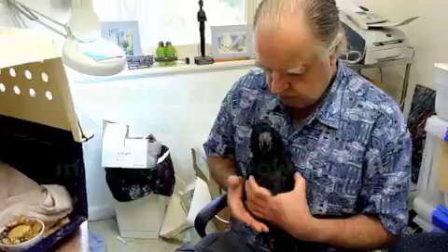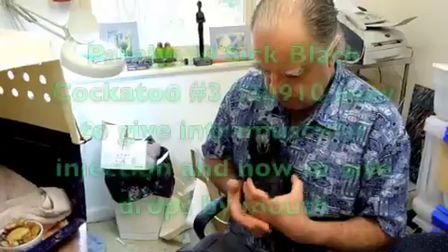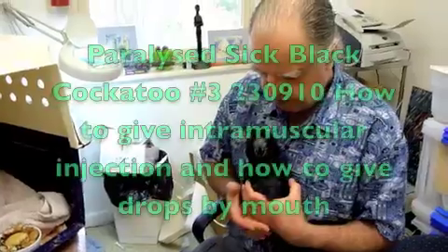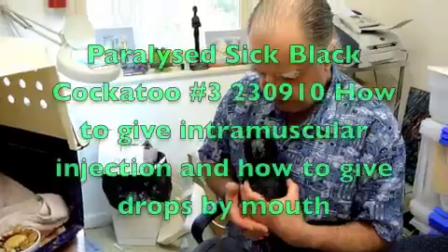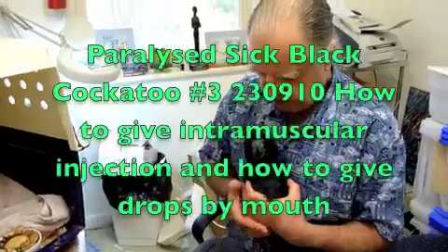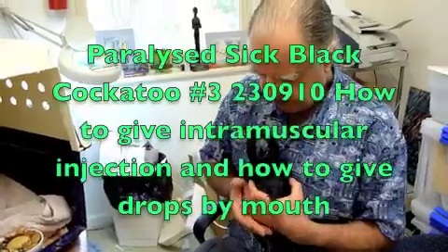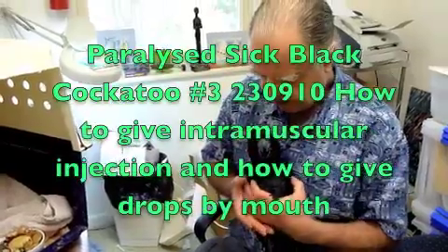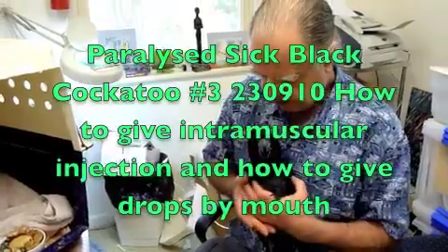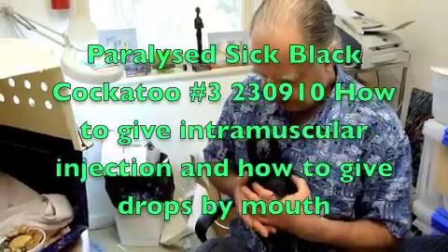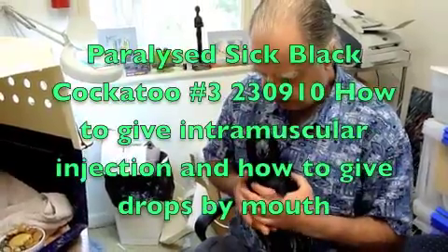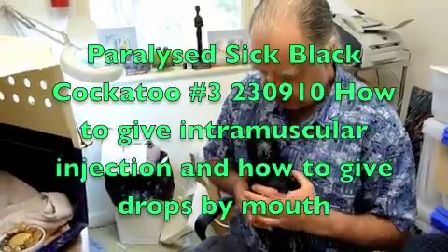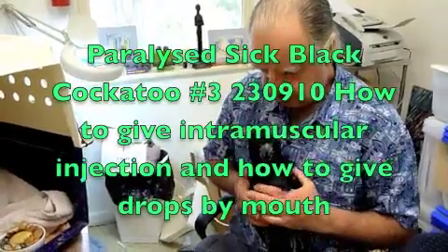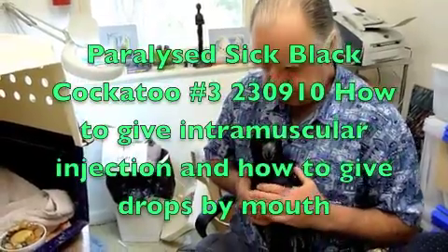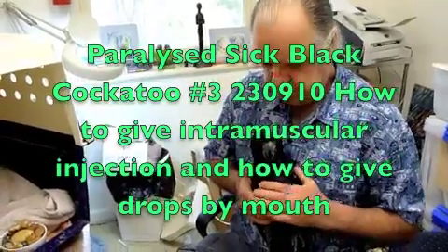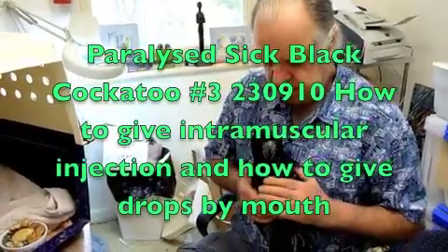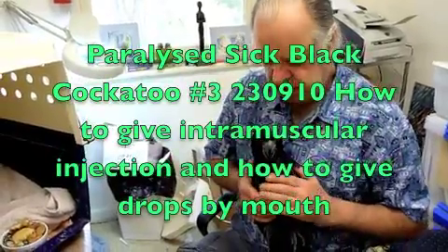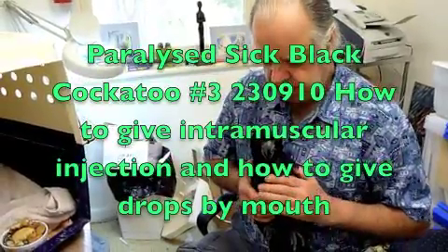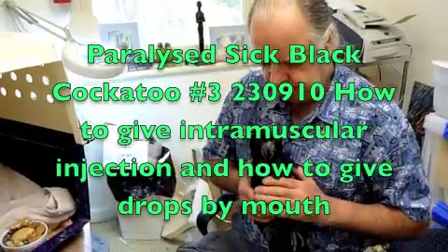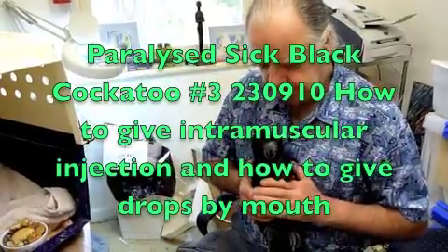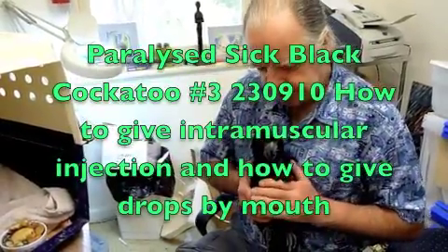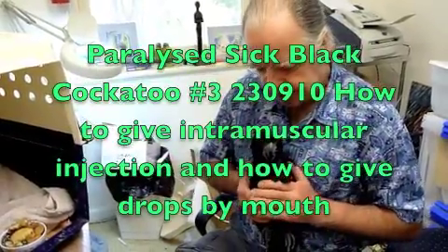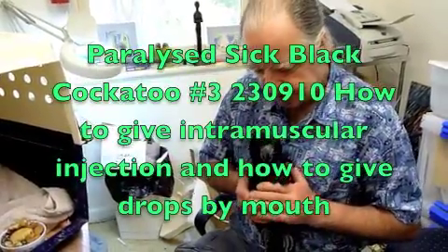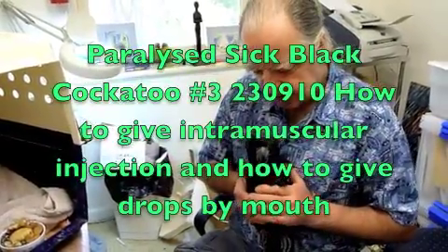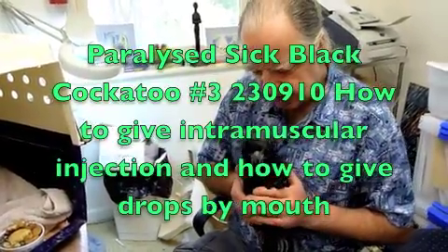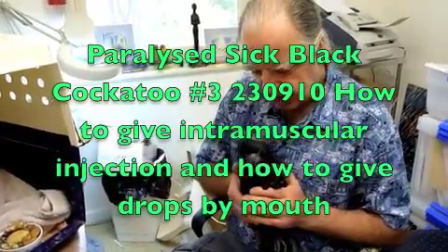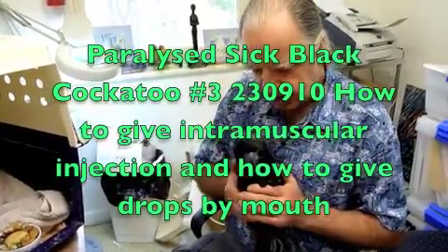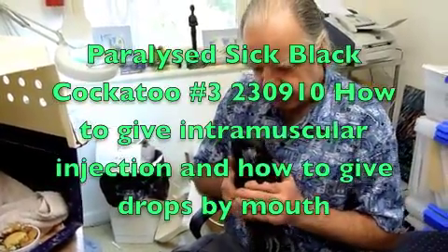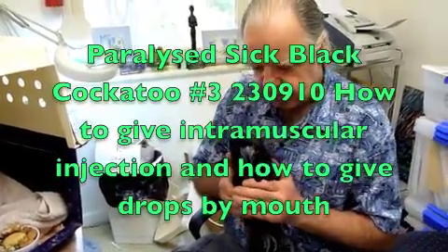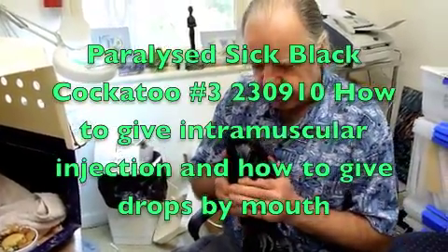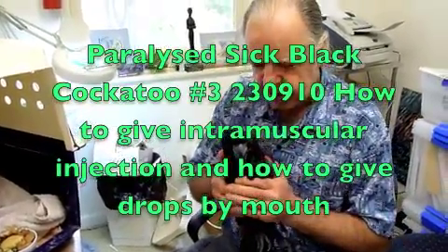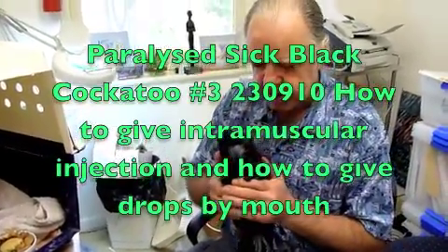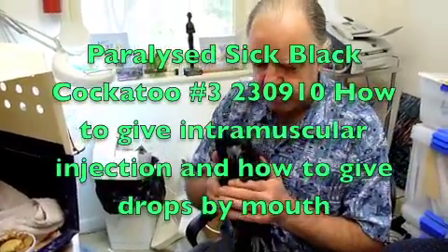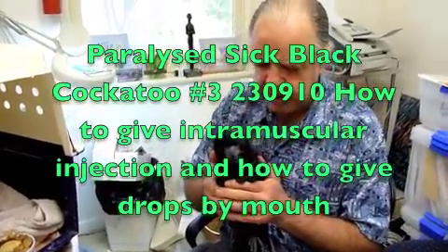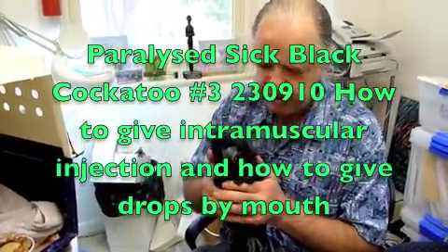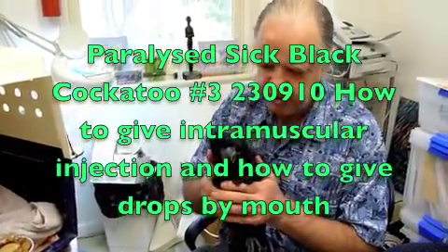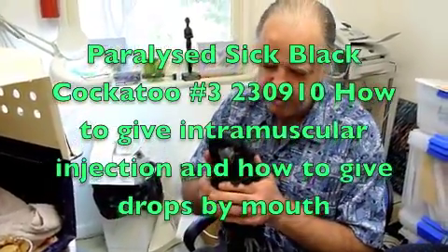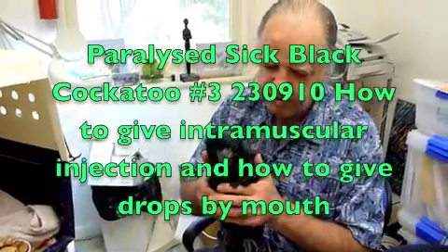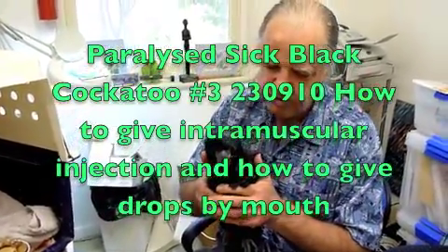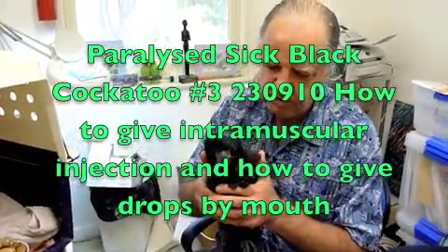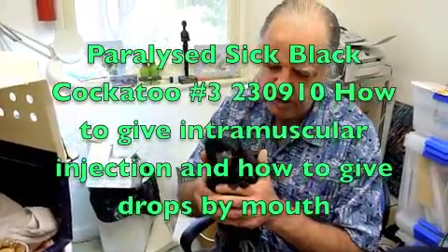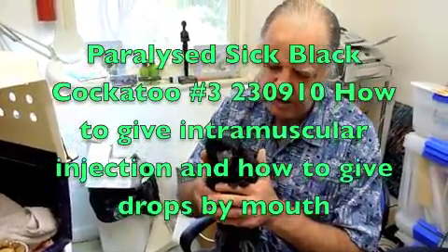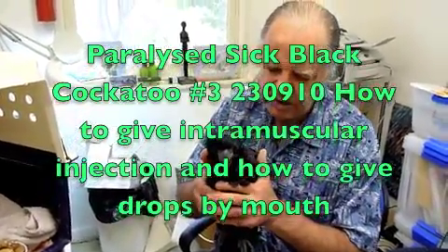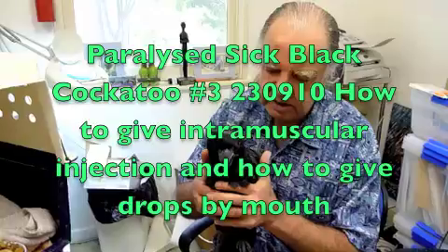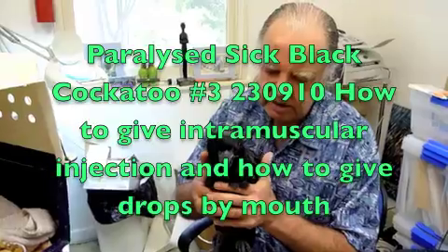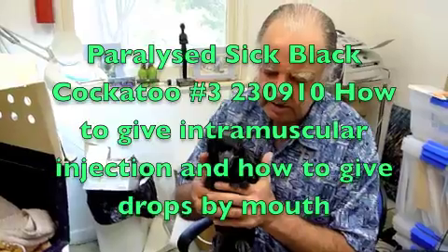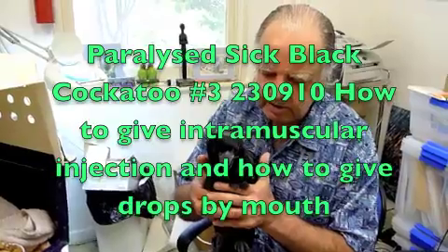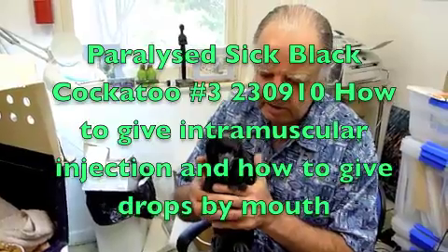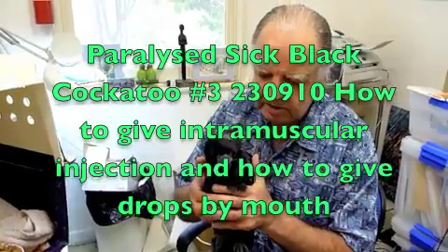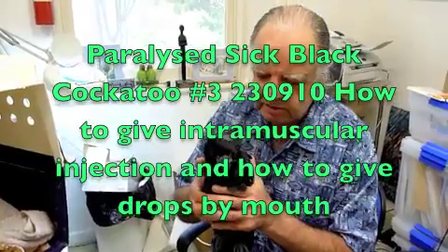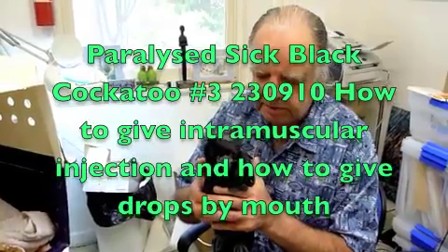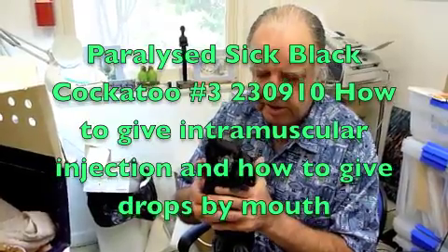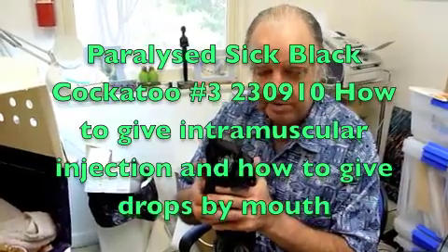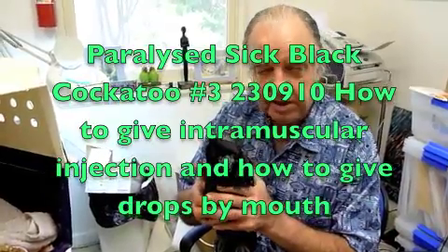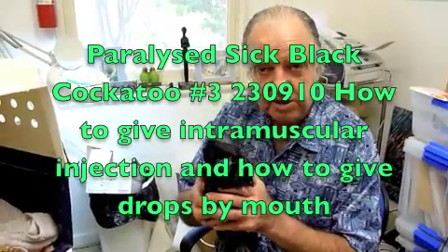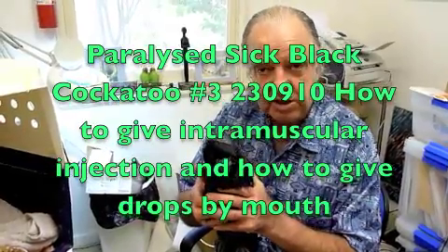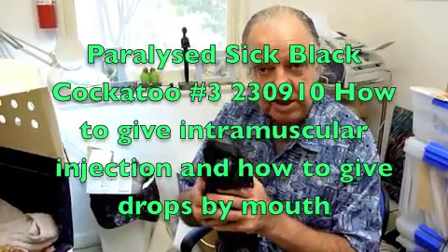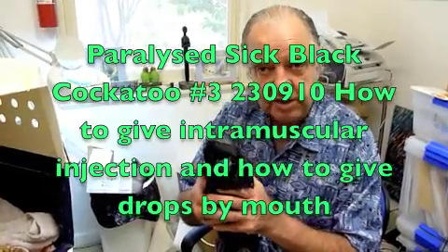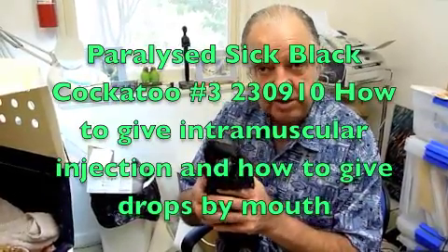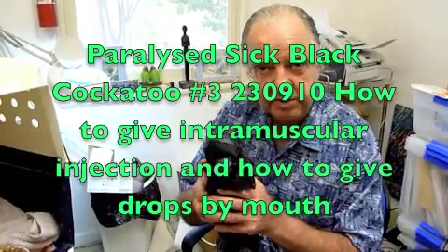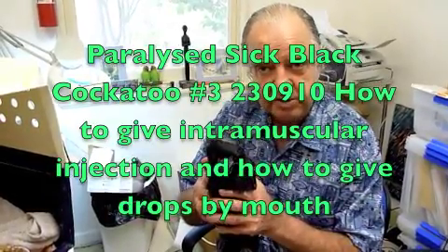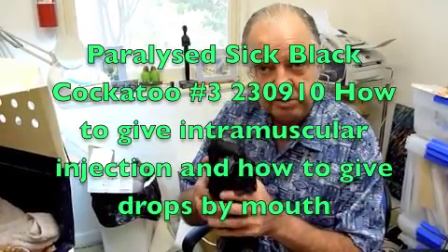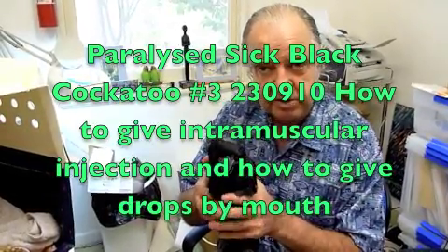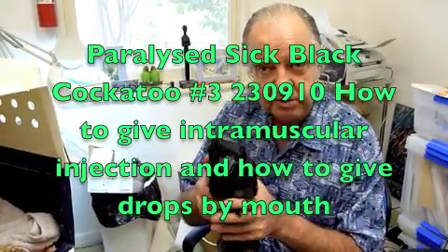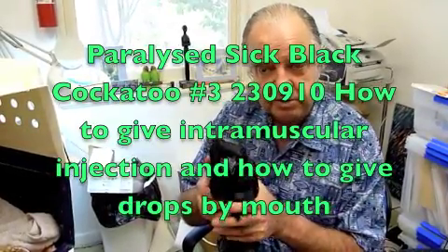This is the next recording of Billy, the red-tailed black cockatoo that is paraplegic at the present moment.